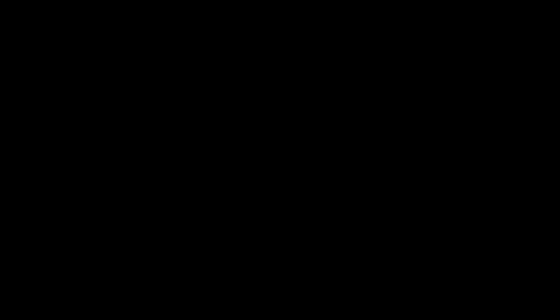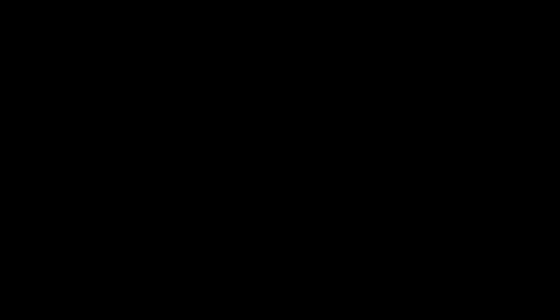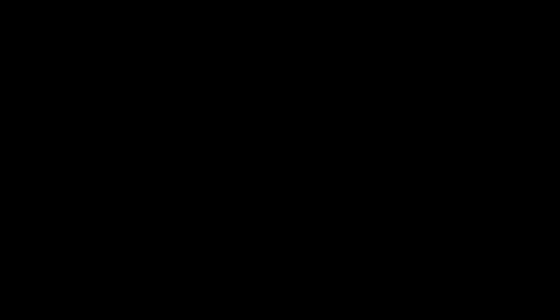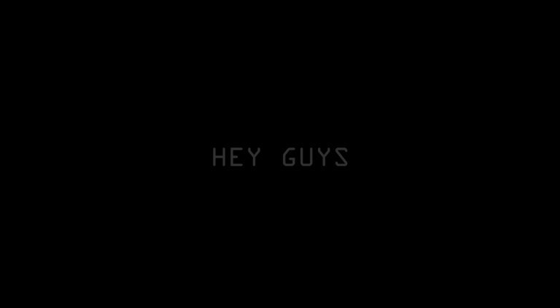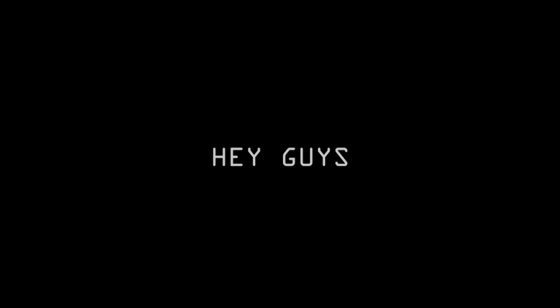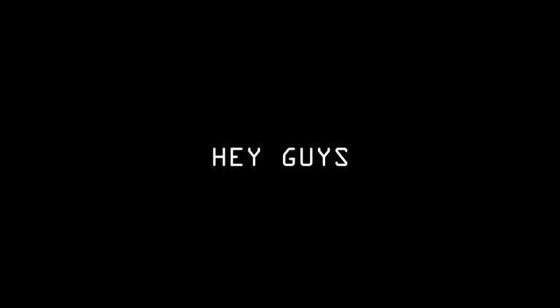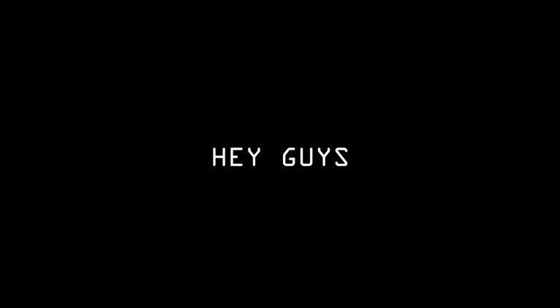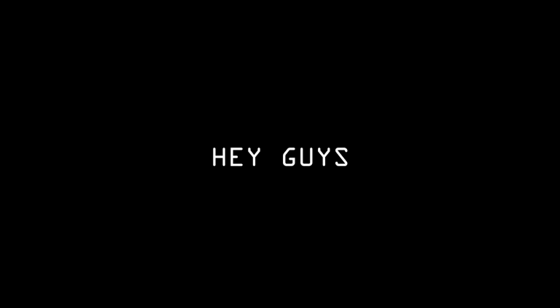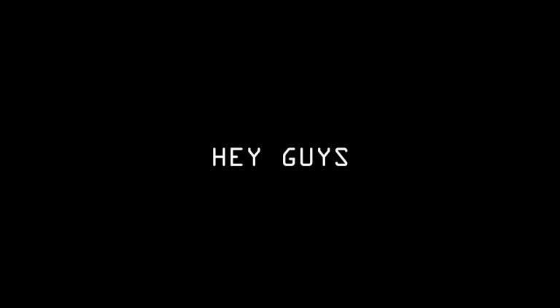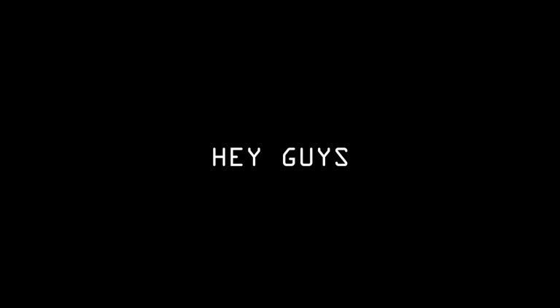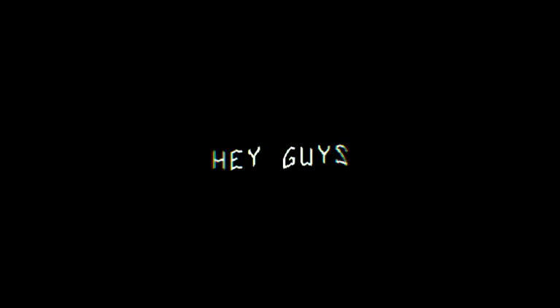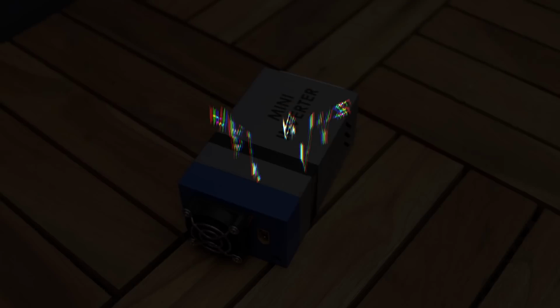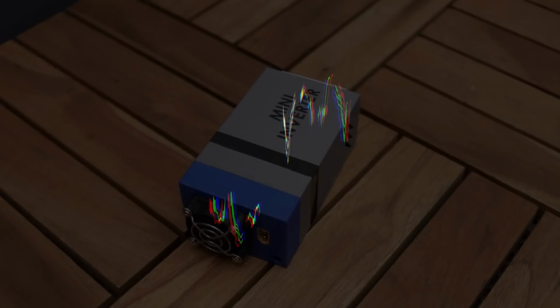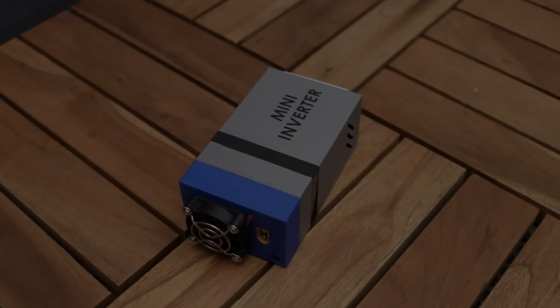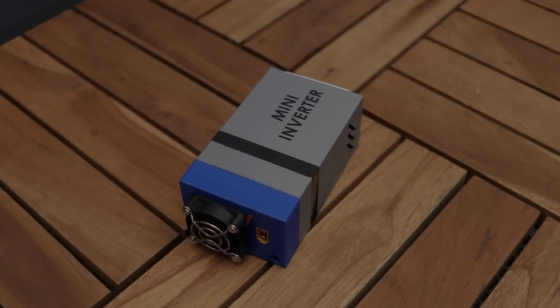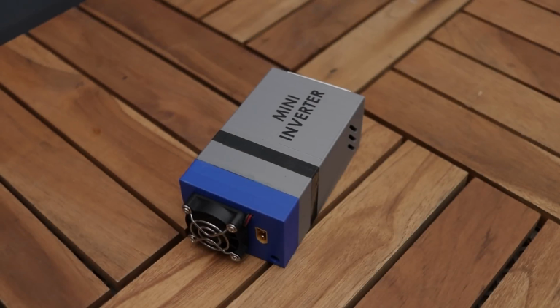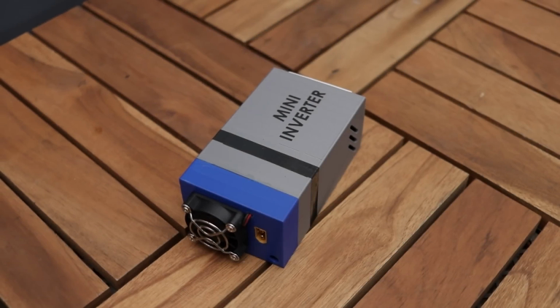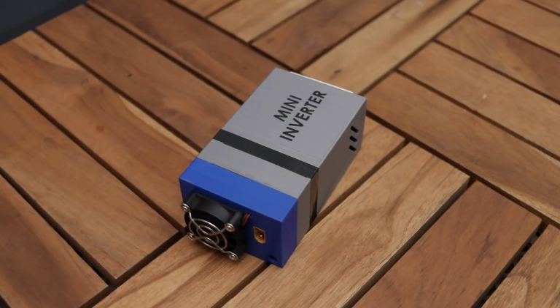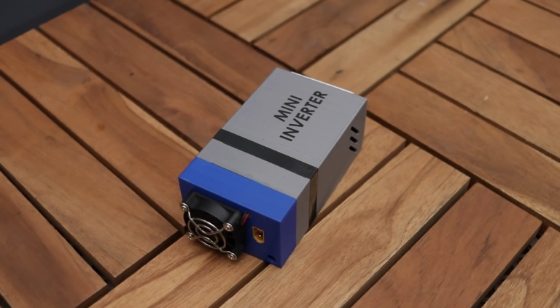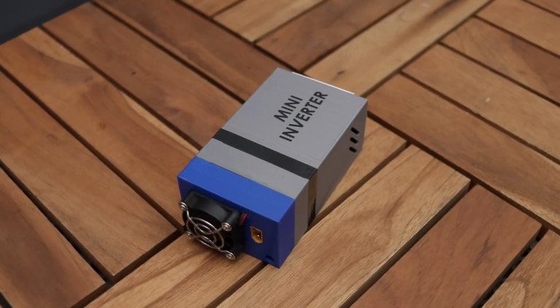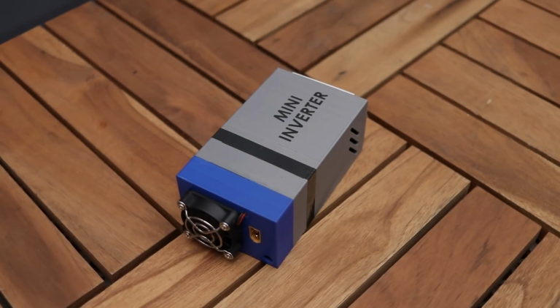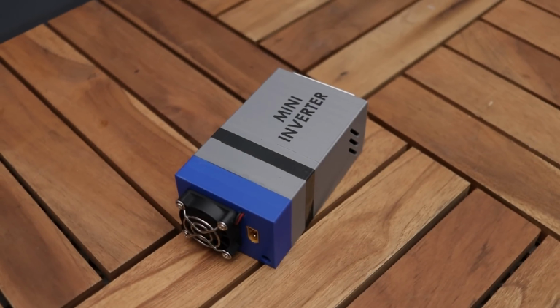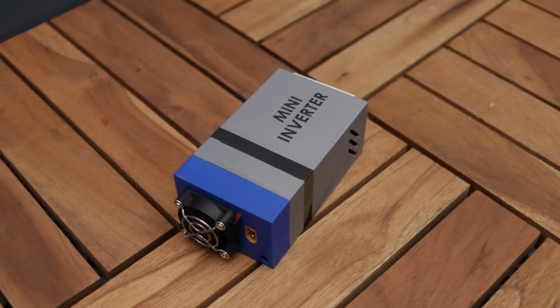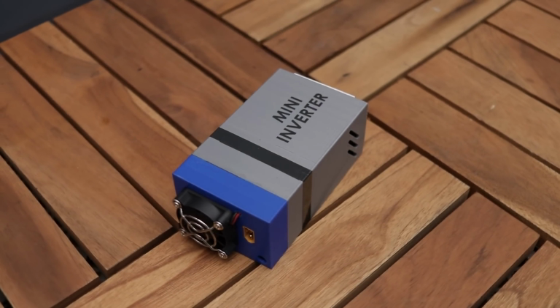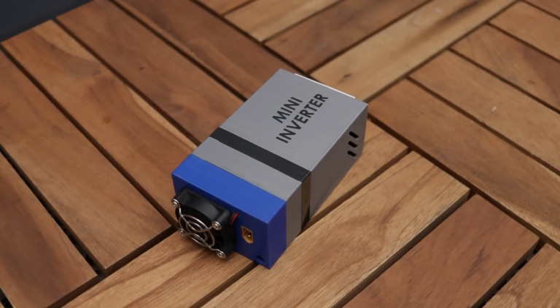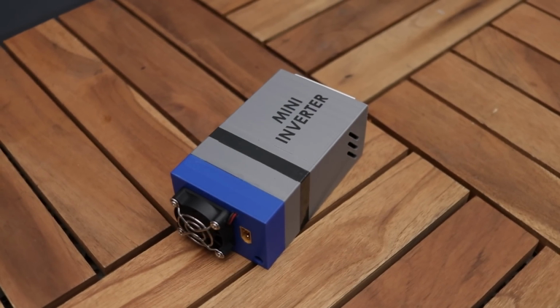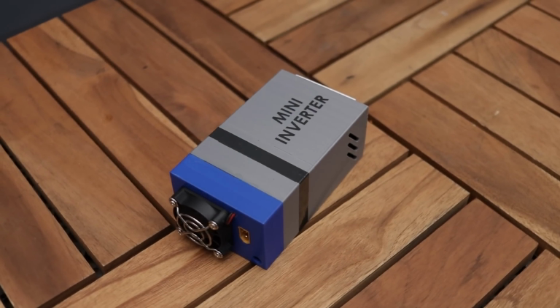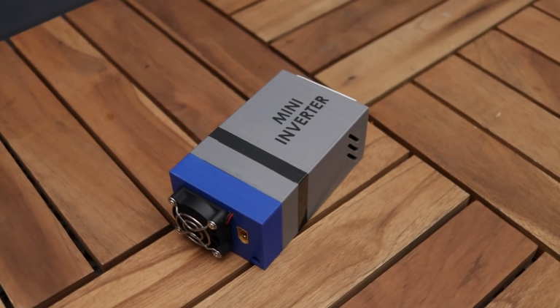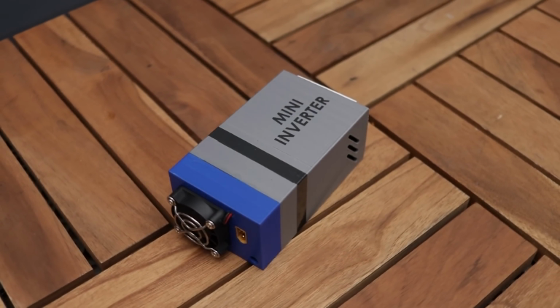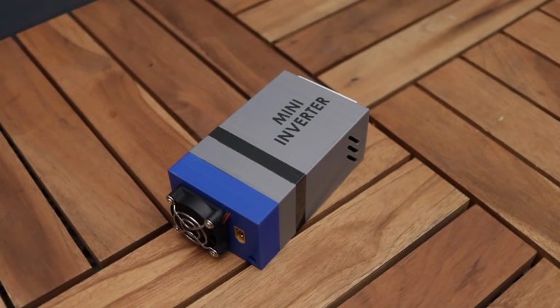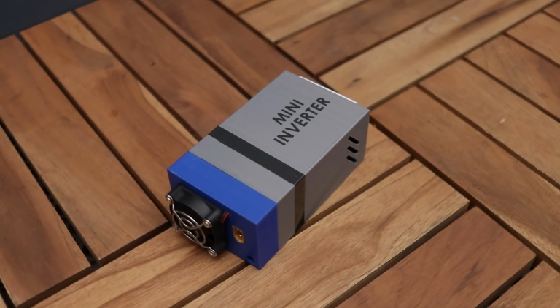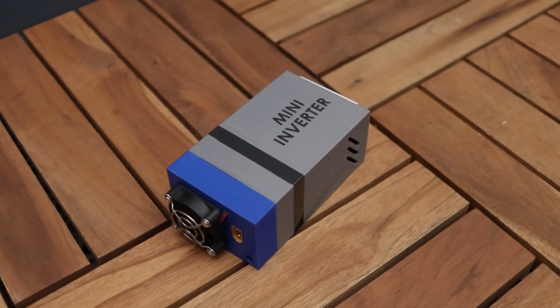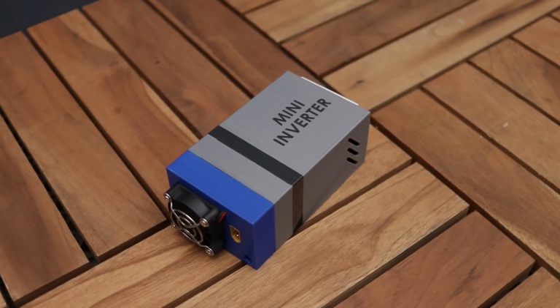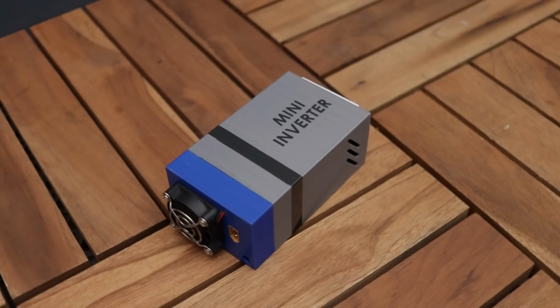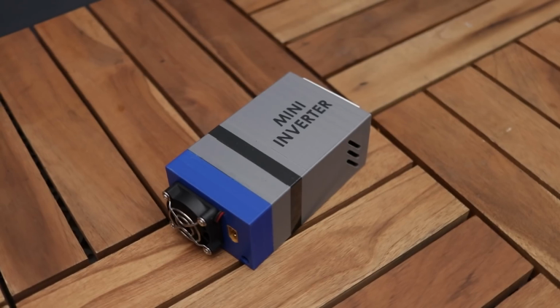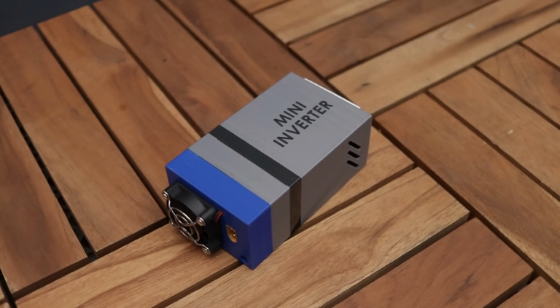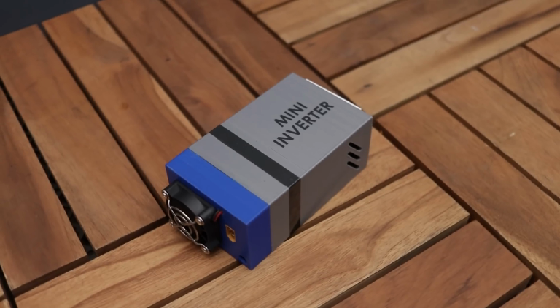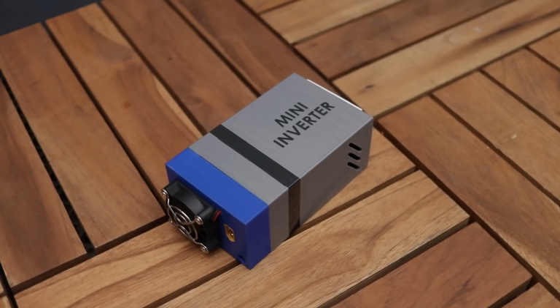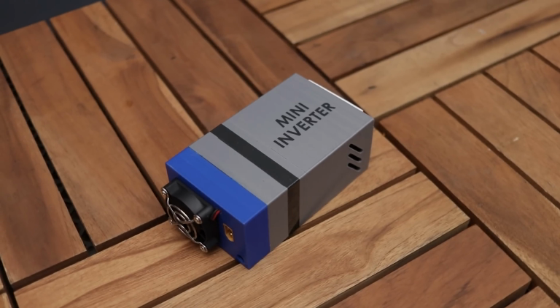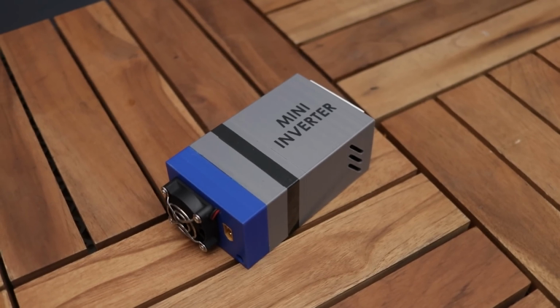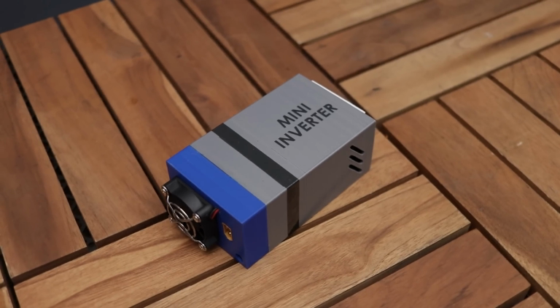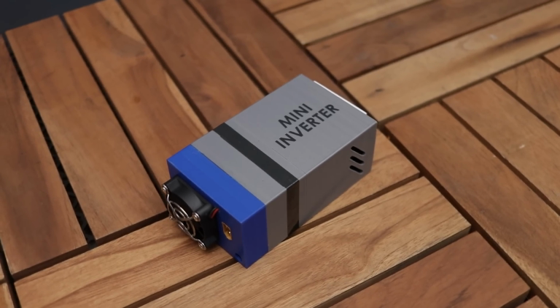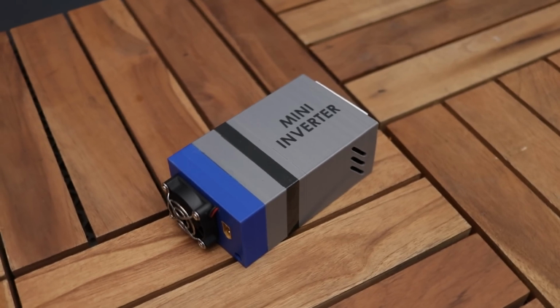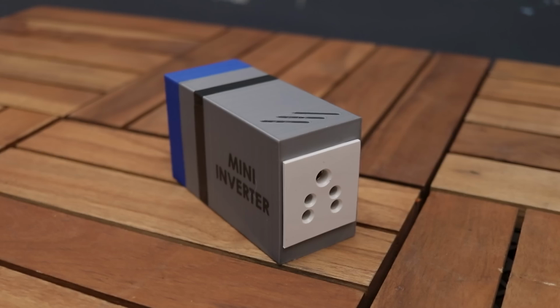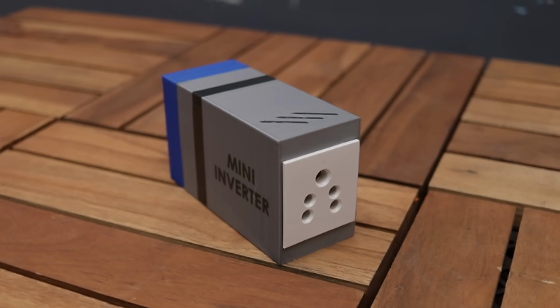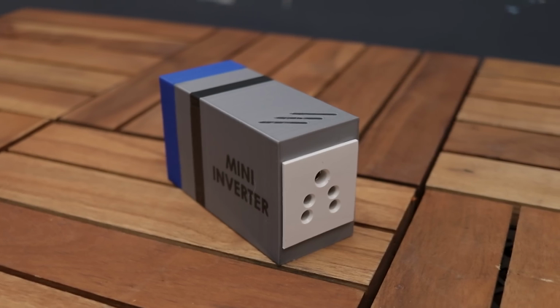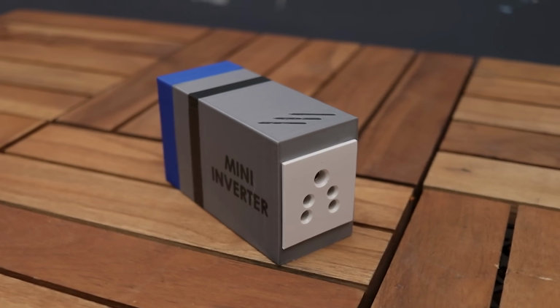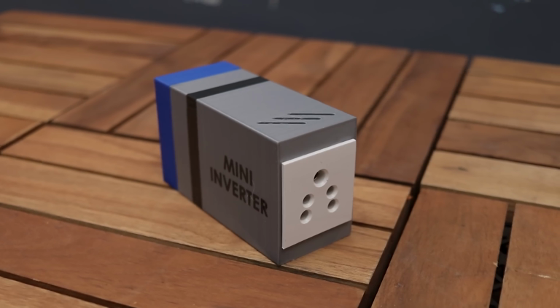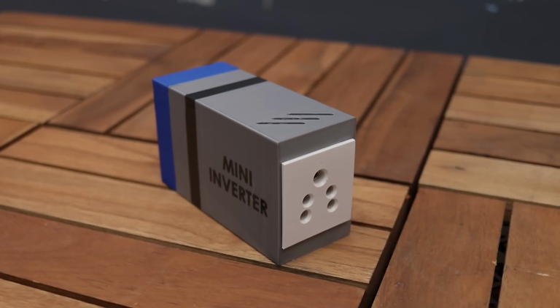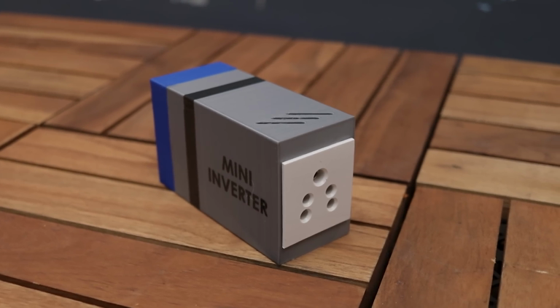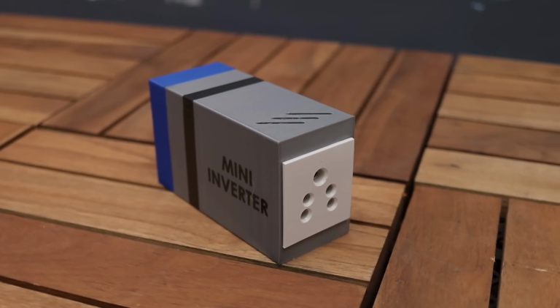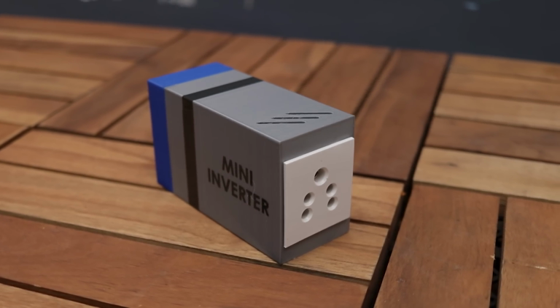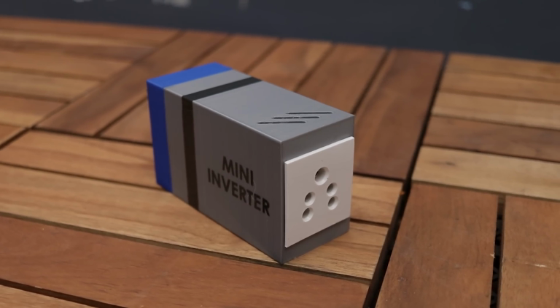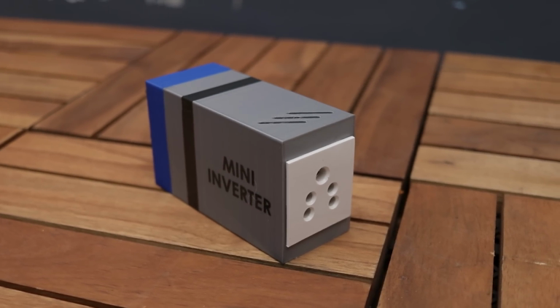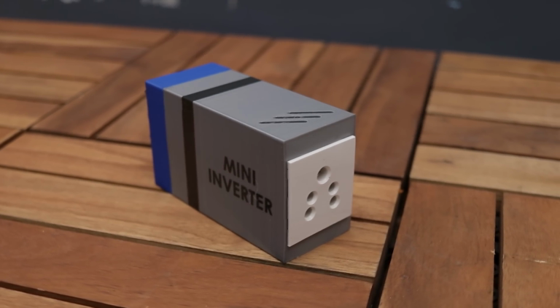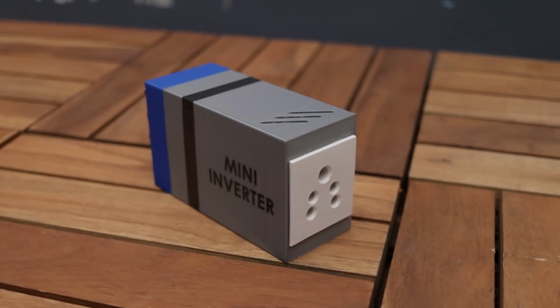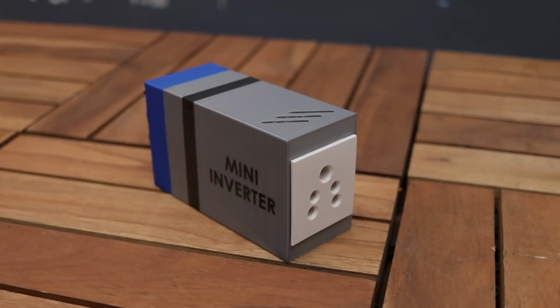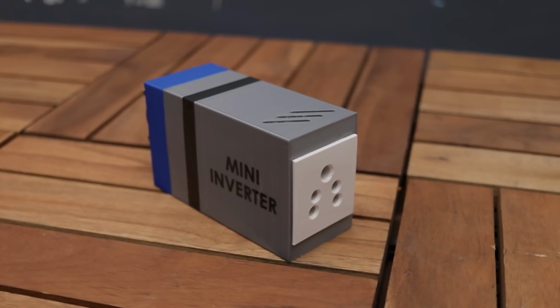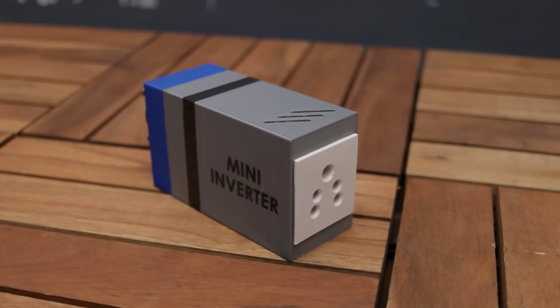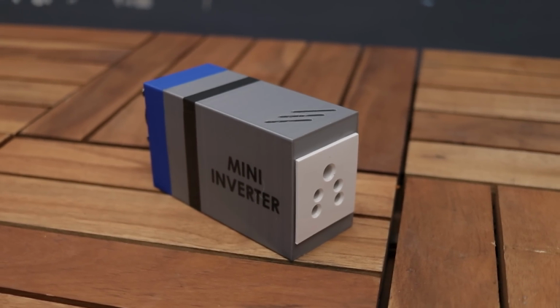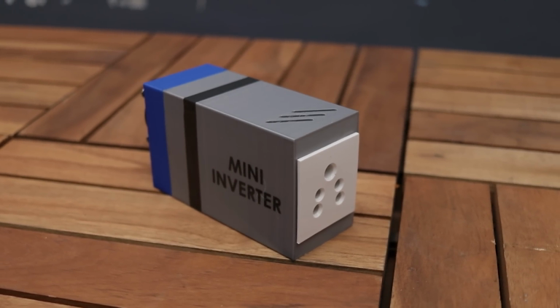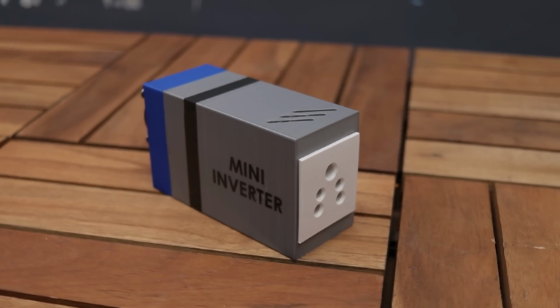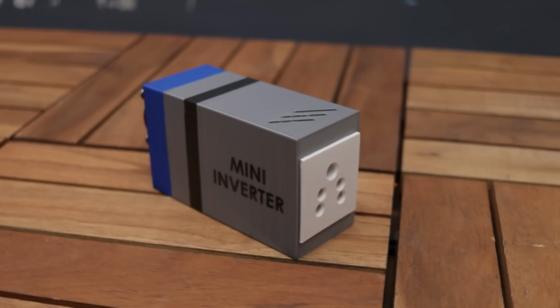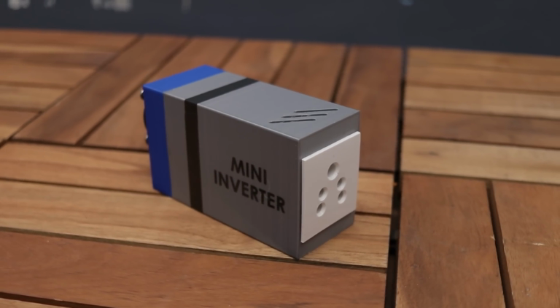Hey guys, I'm back with another video. In this video, I will show you how I built this 12 to 250V mini inverter.